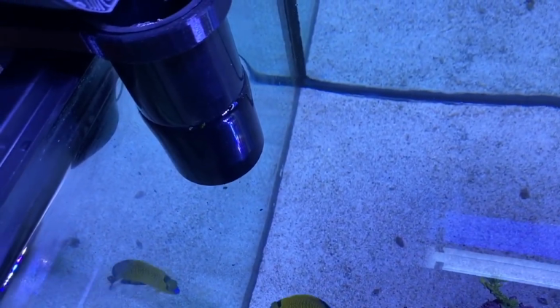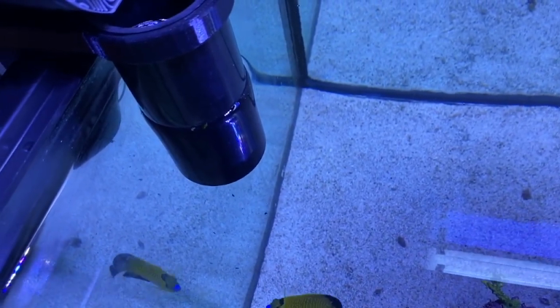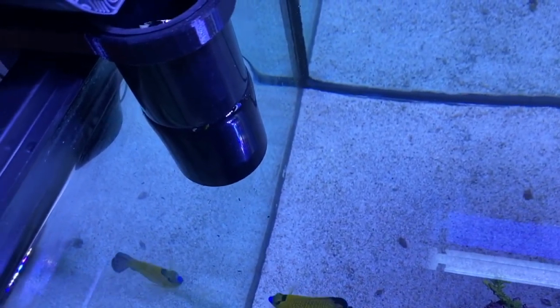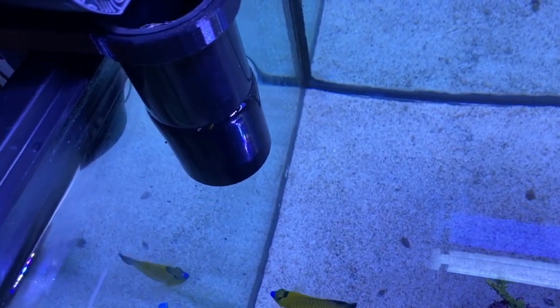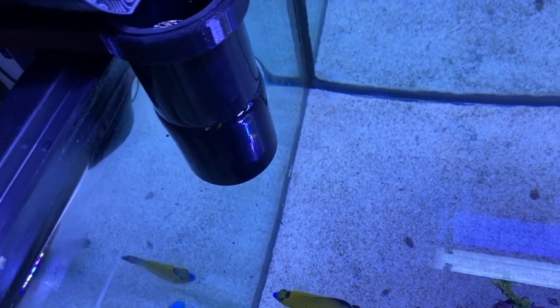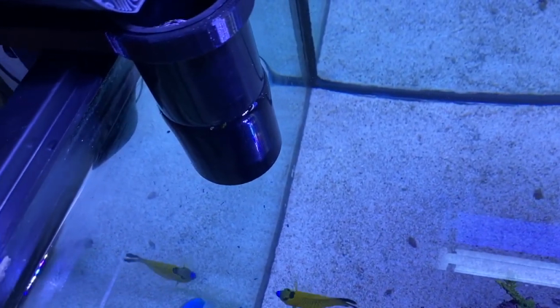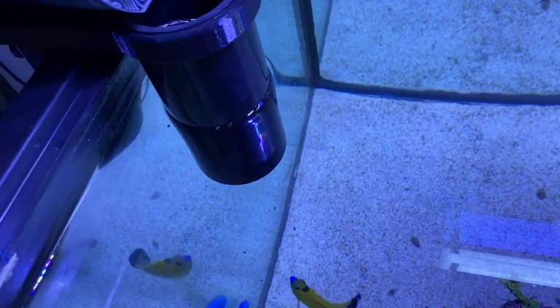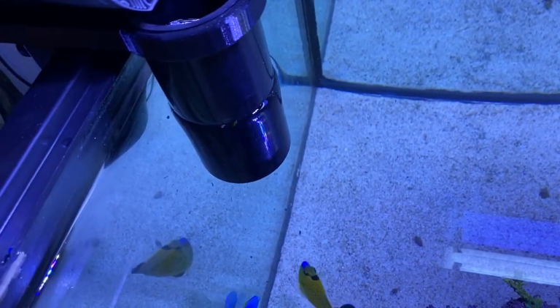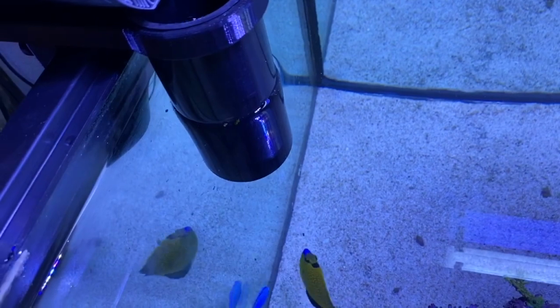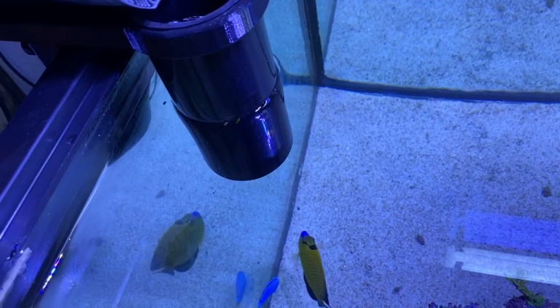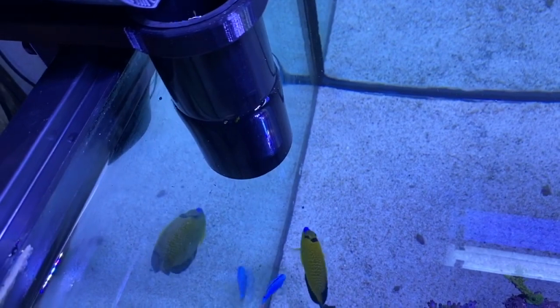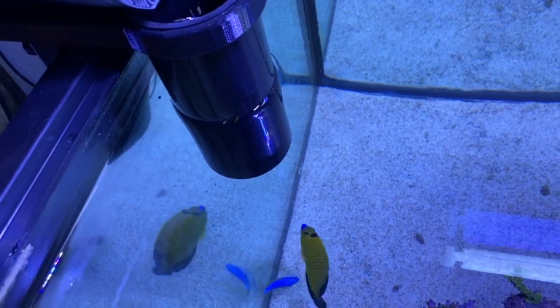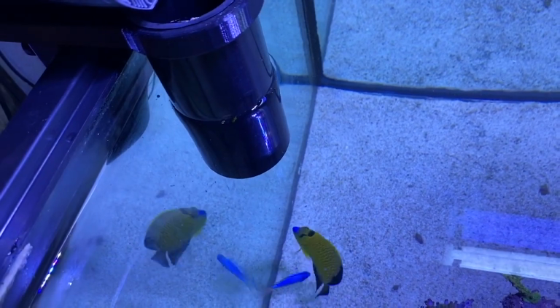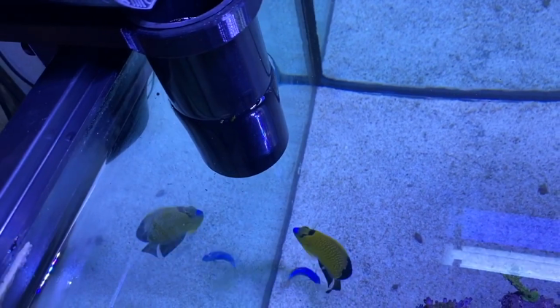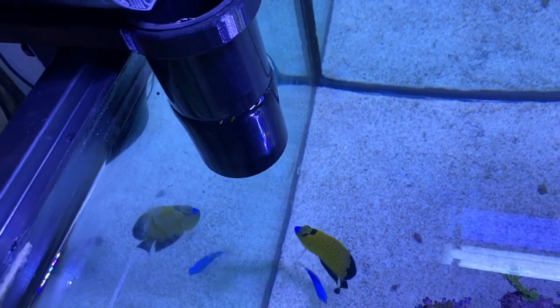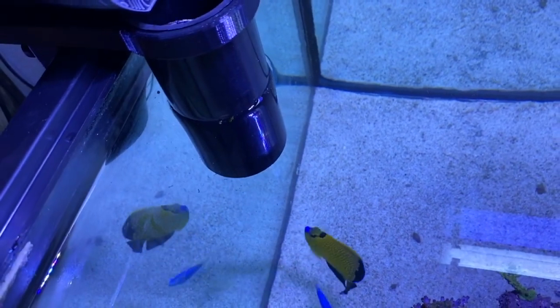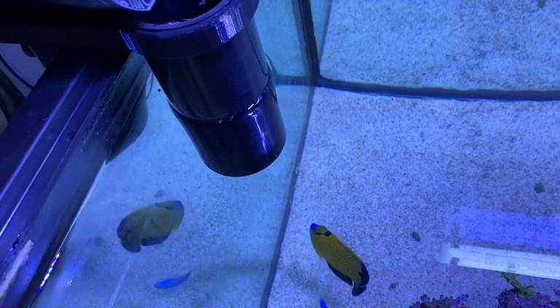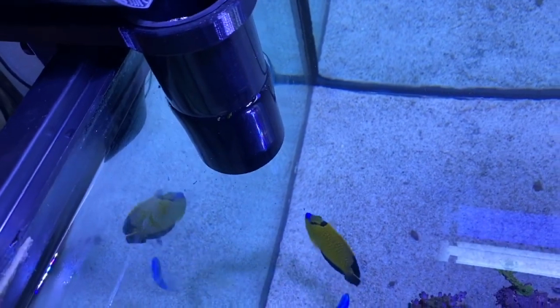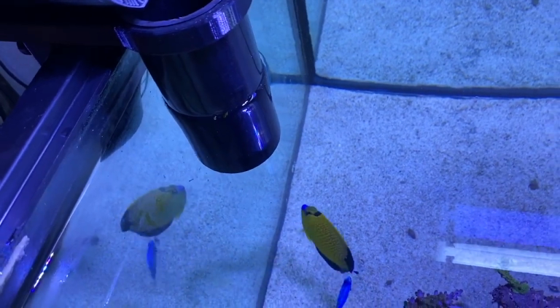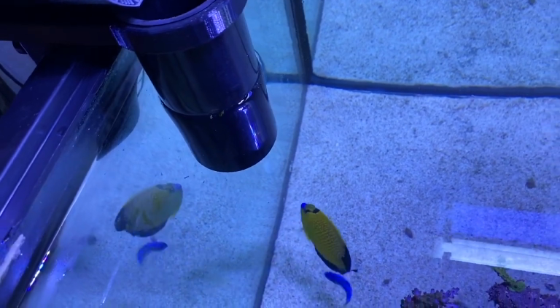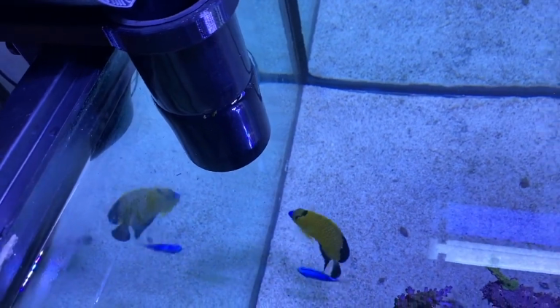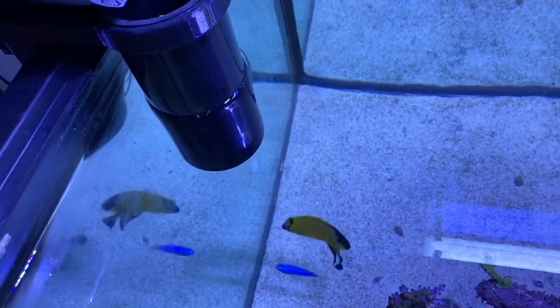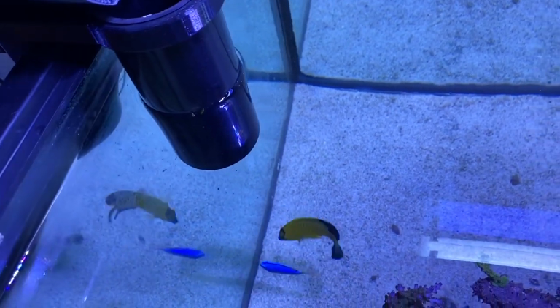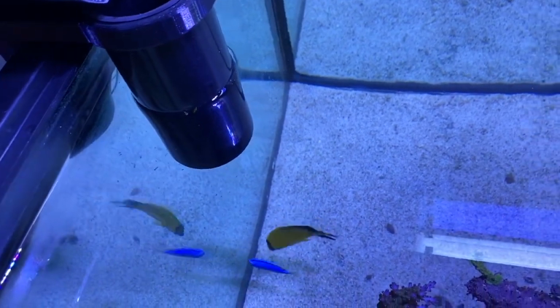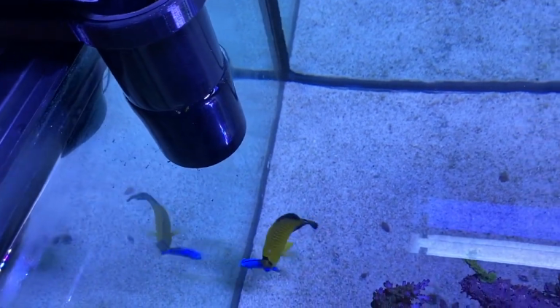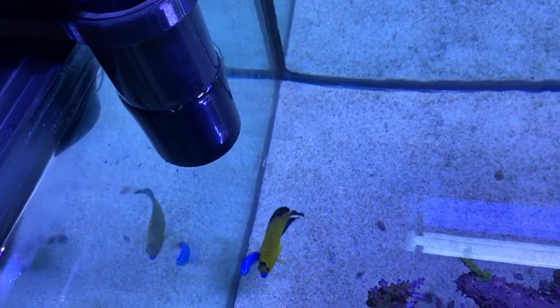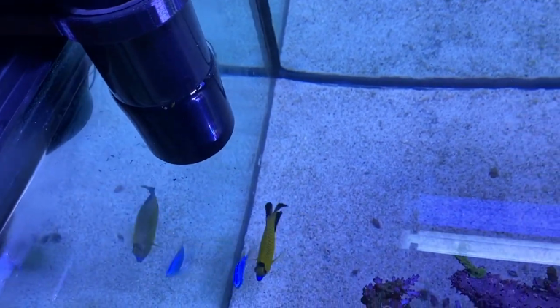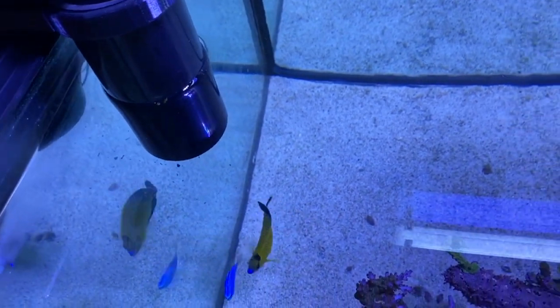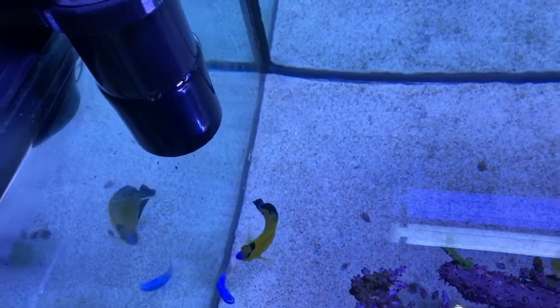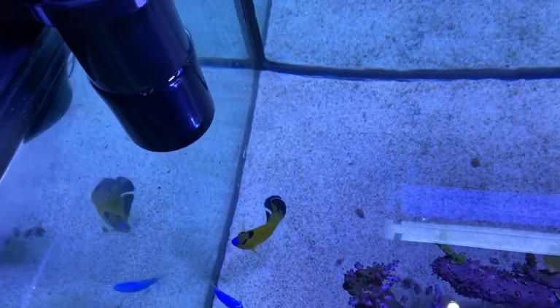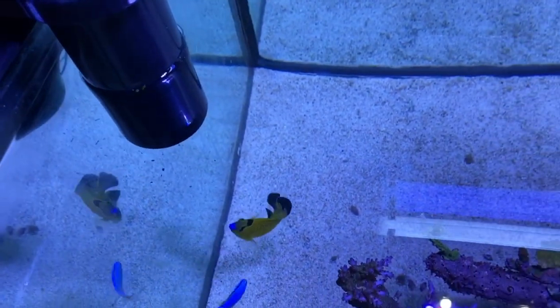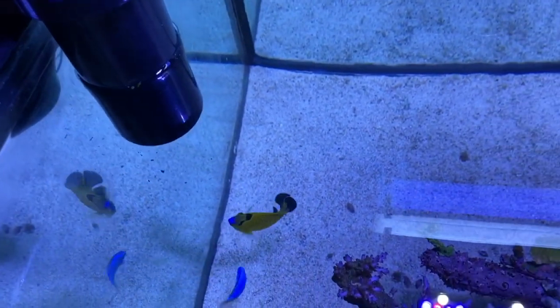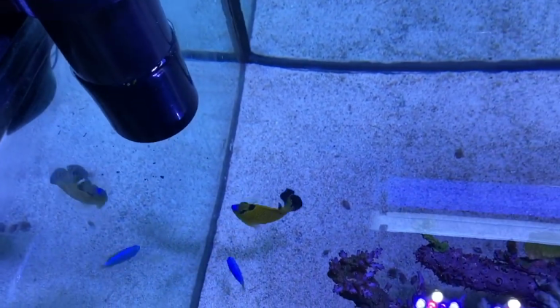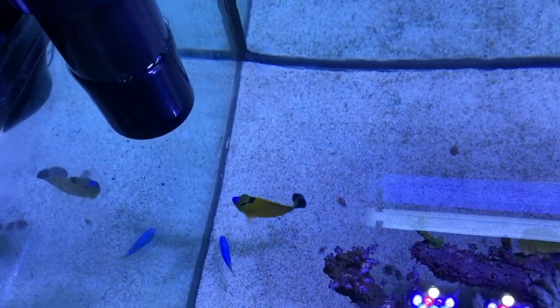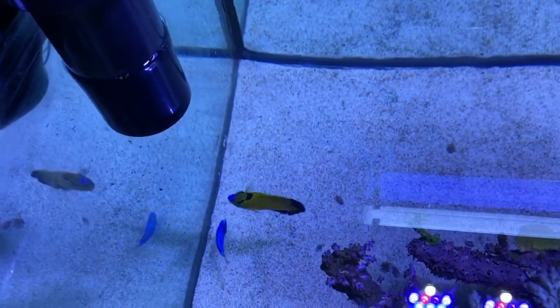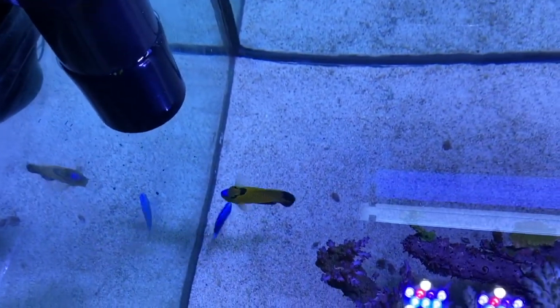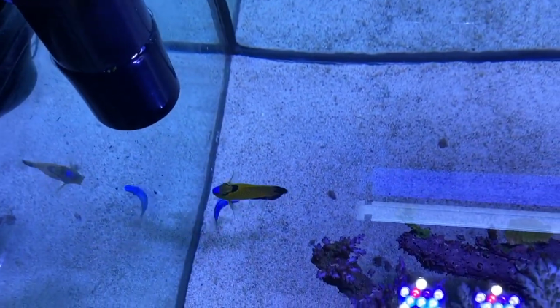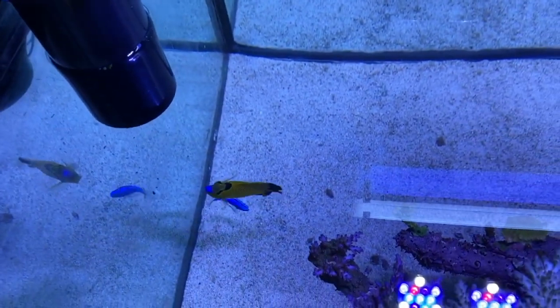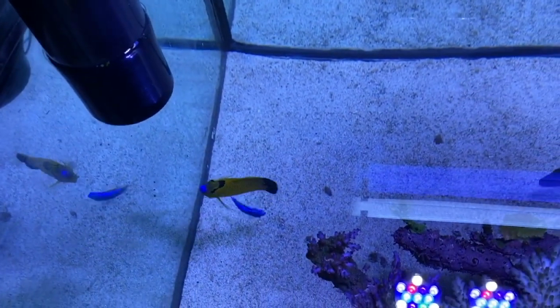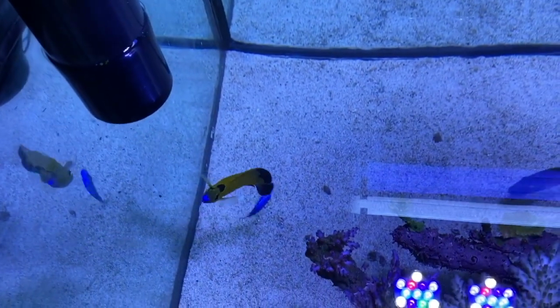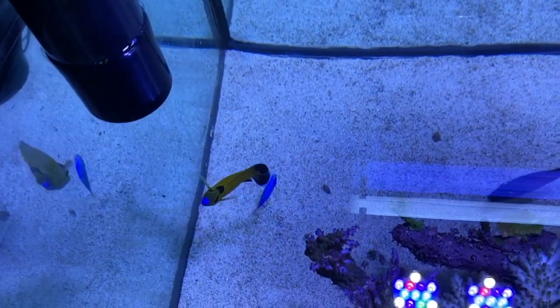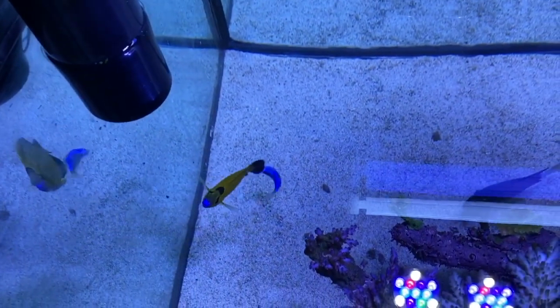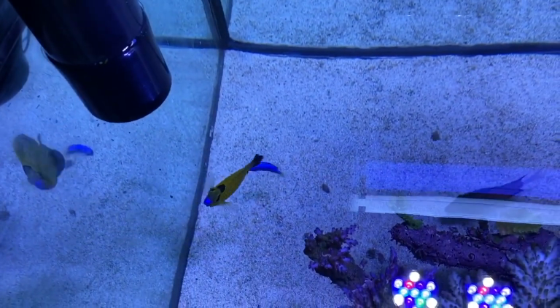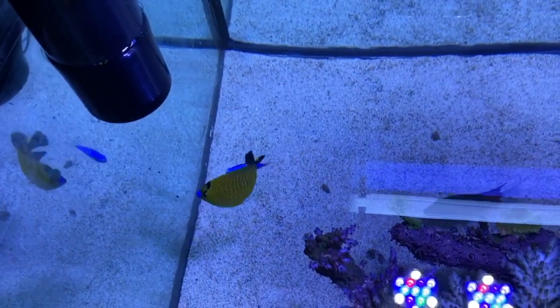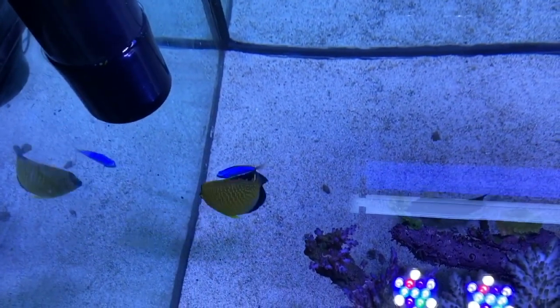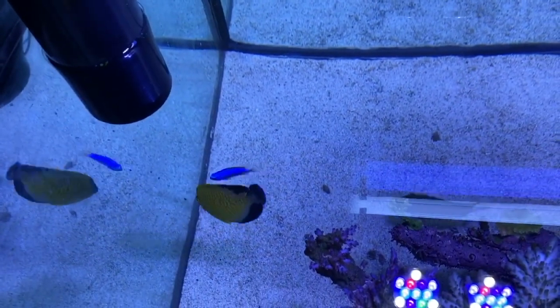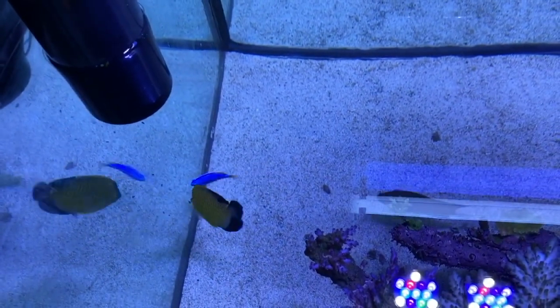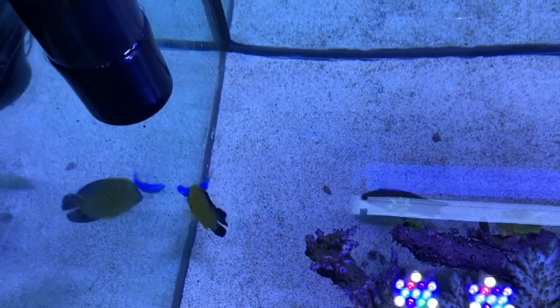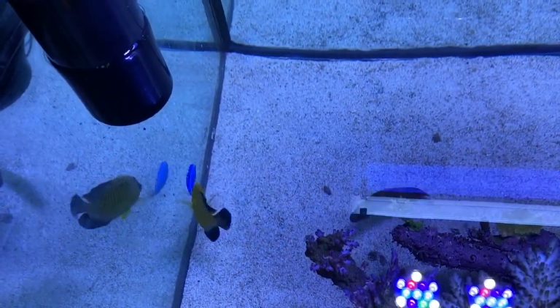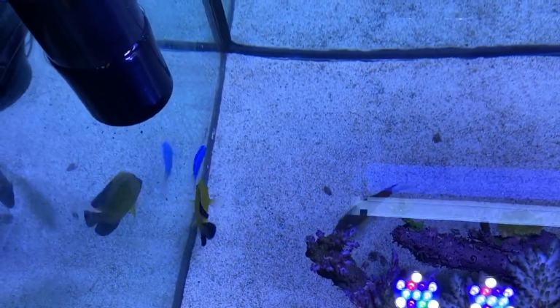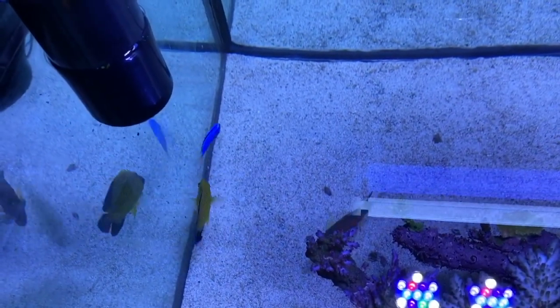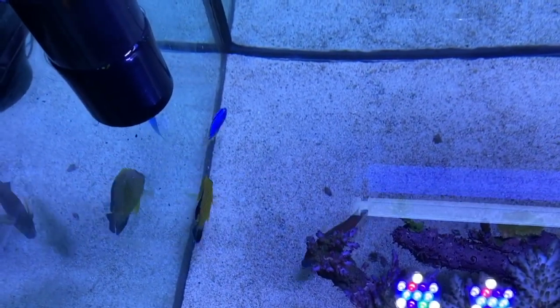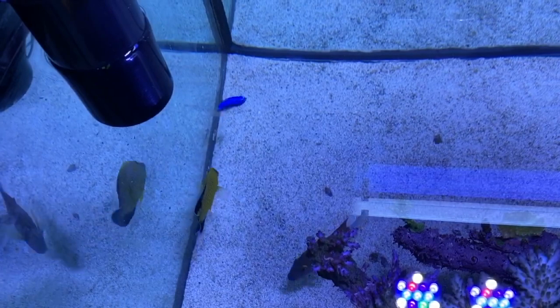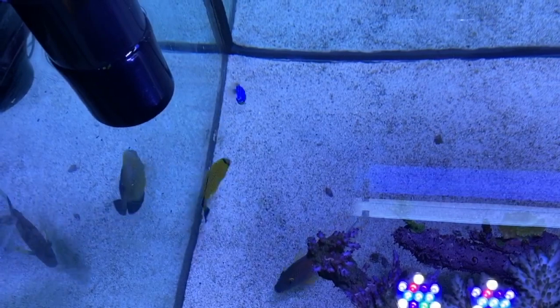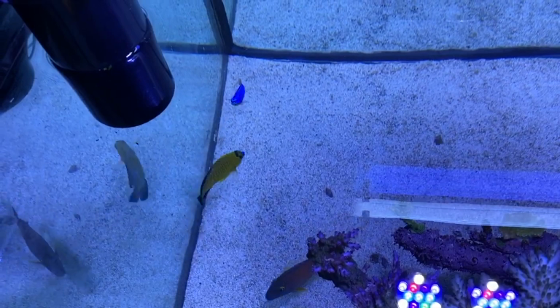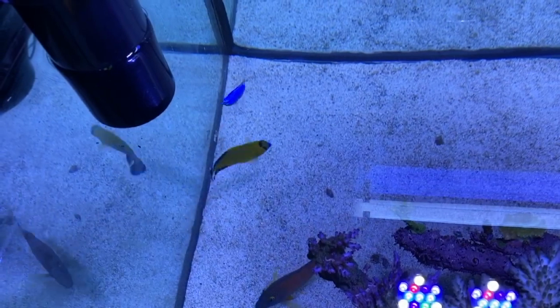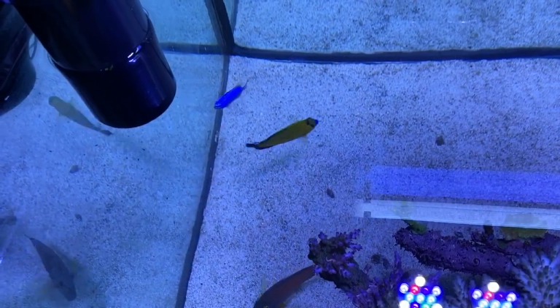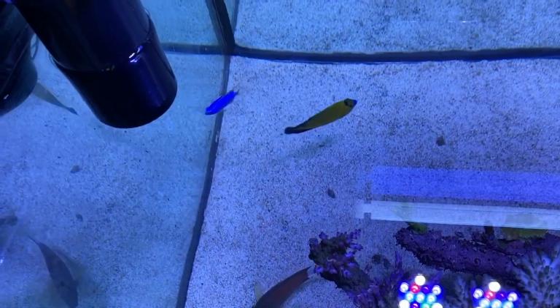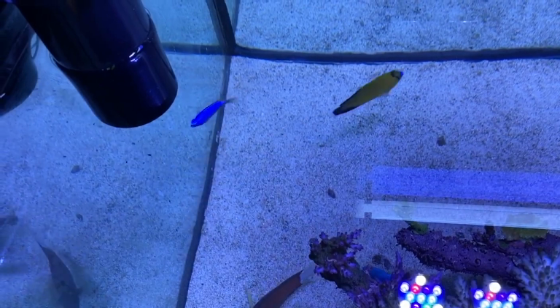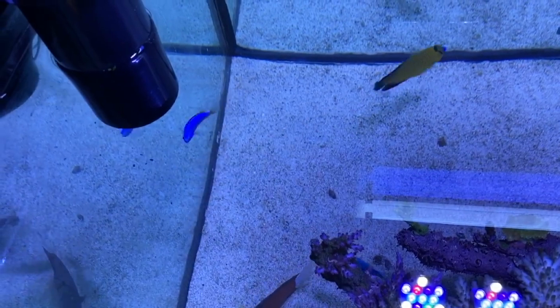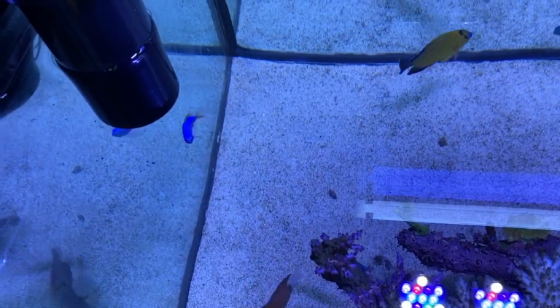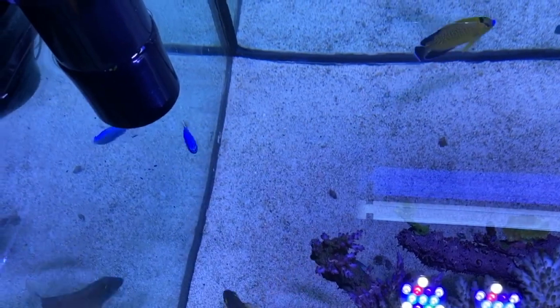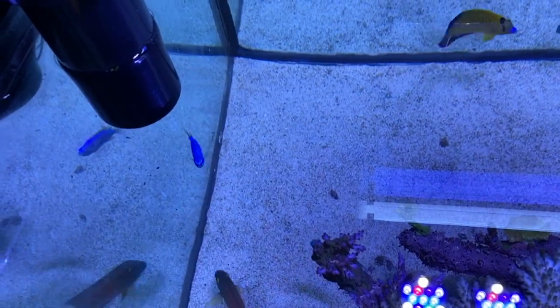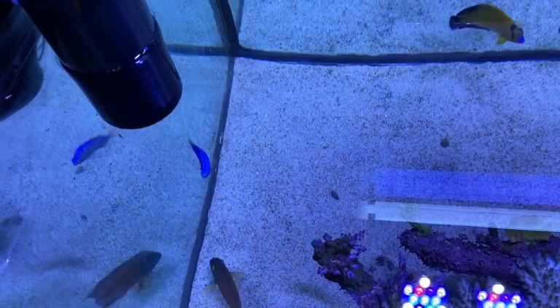Remember, freeze-dried food contains all of the protein and nutrients as frozen food, minus the water. A little bit goes a long way.